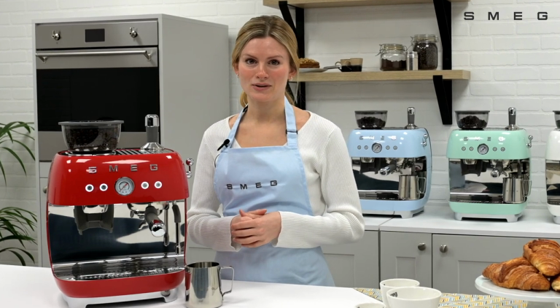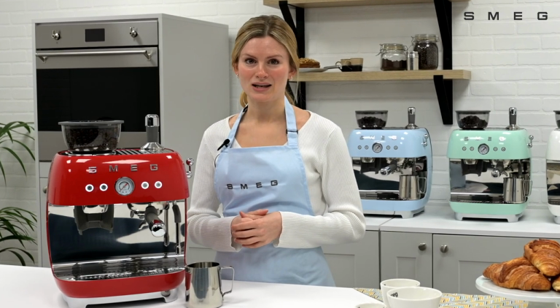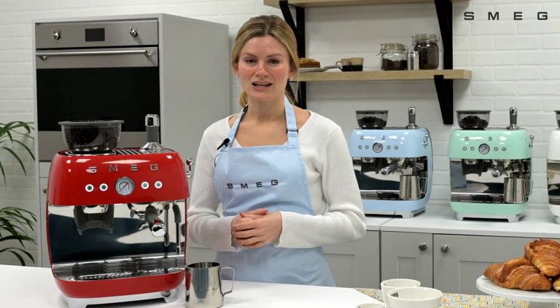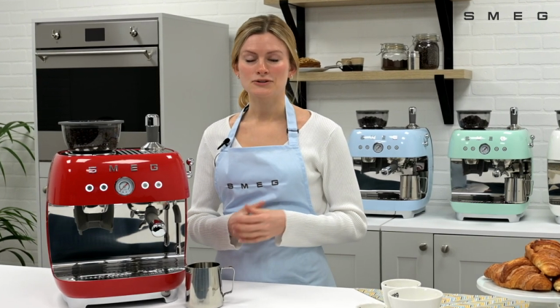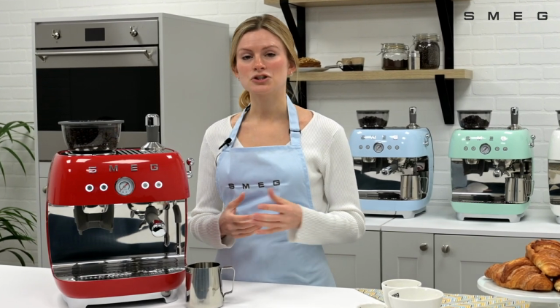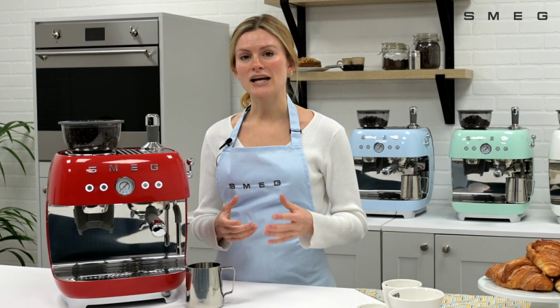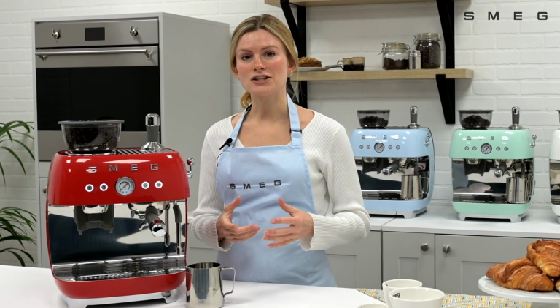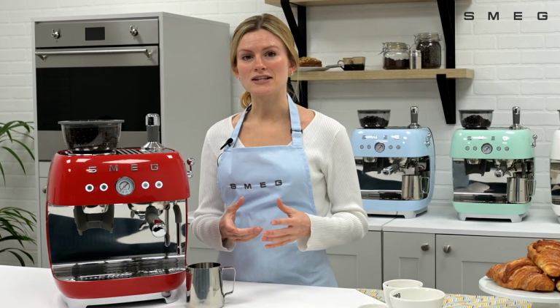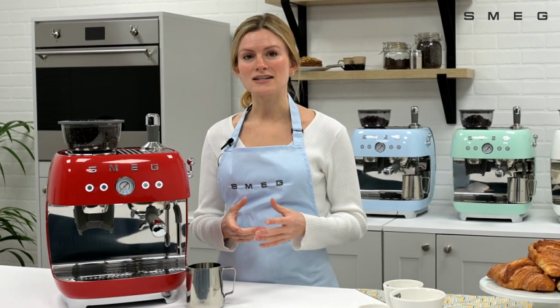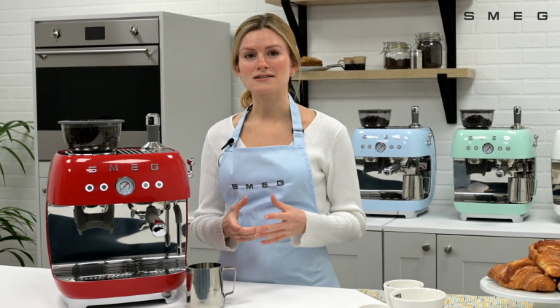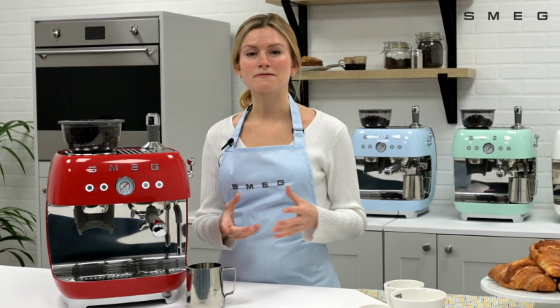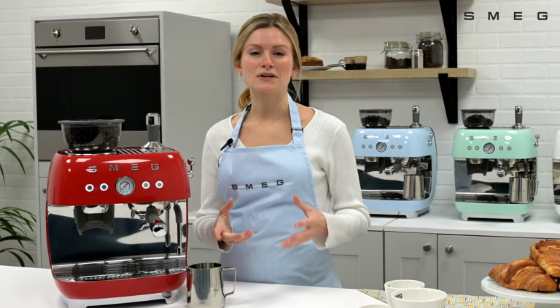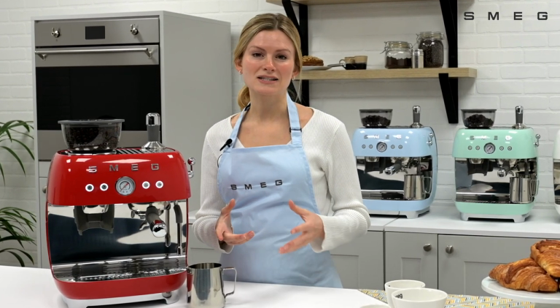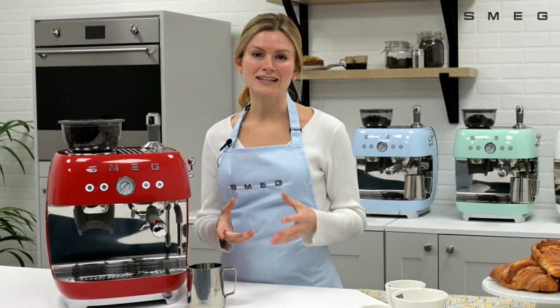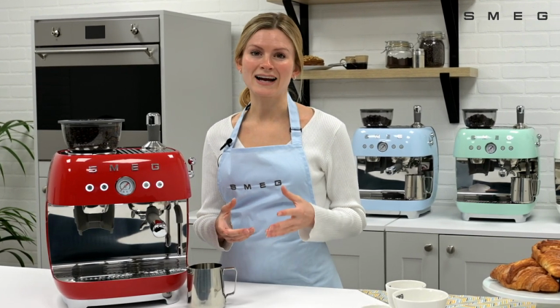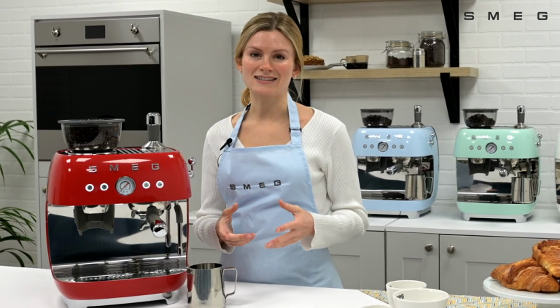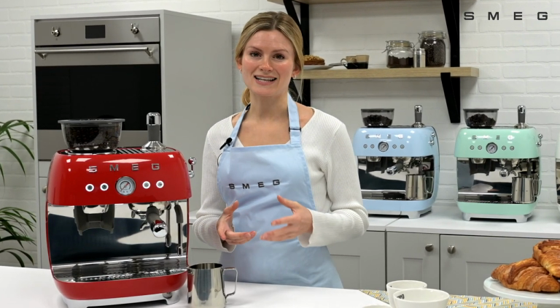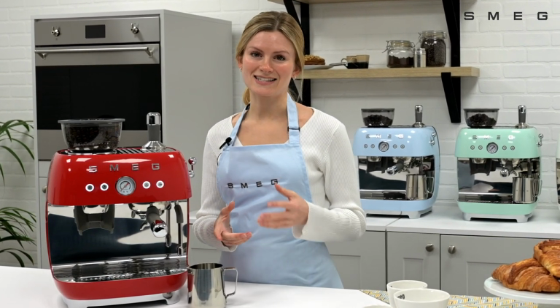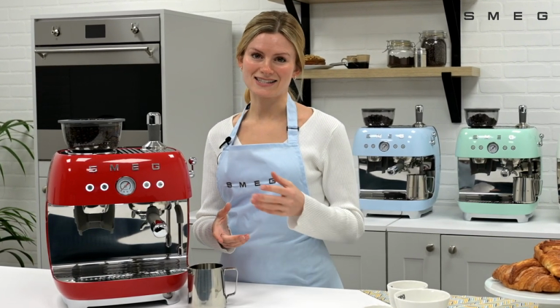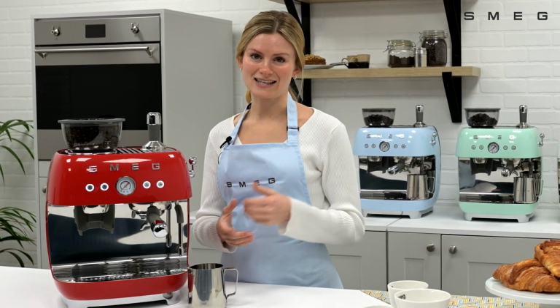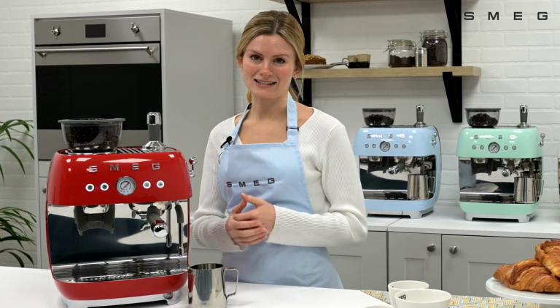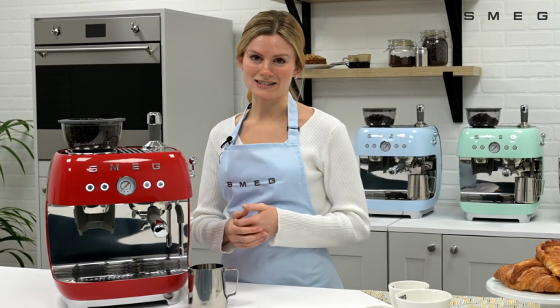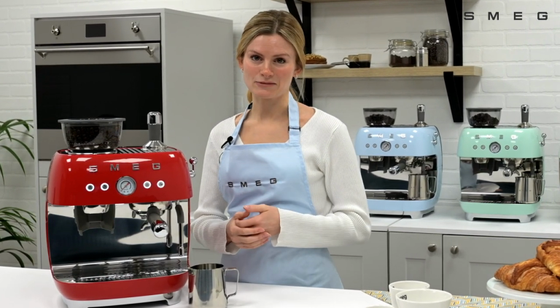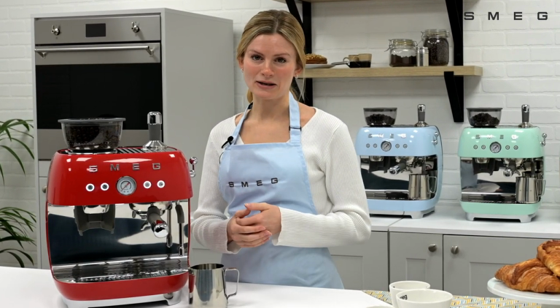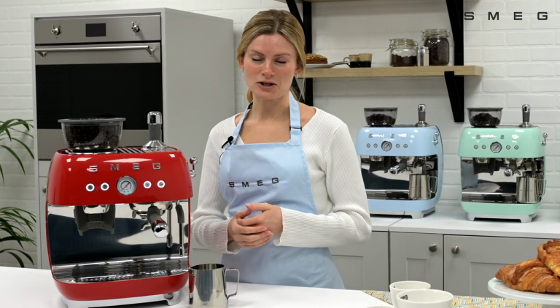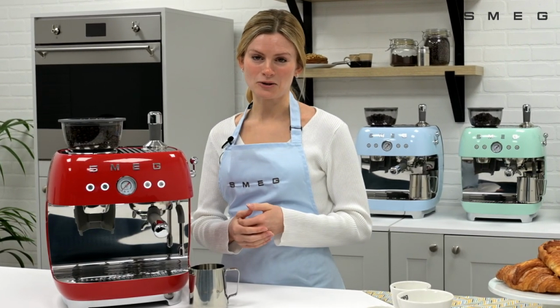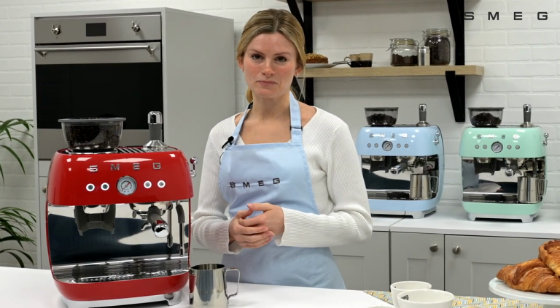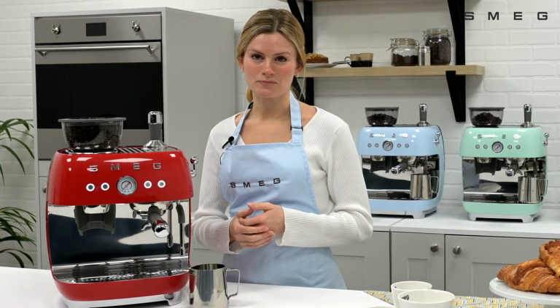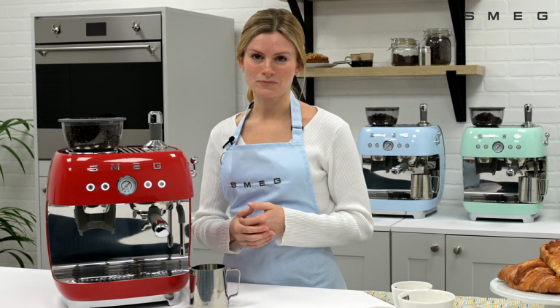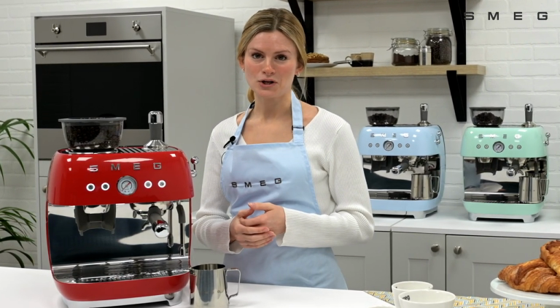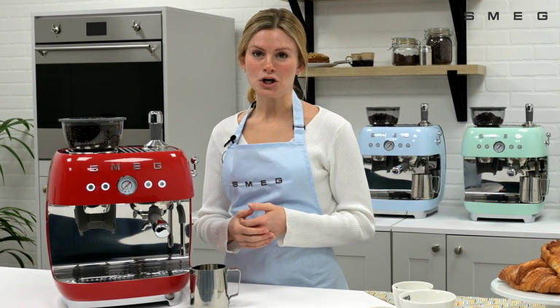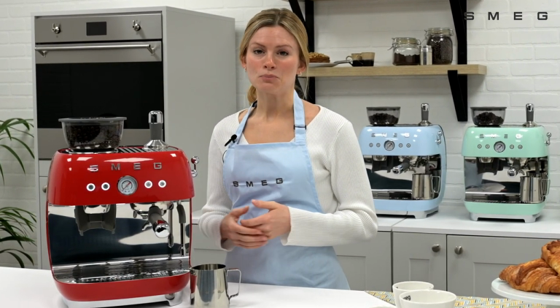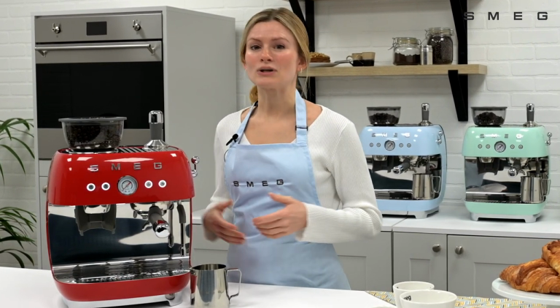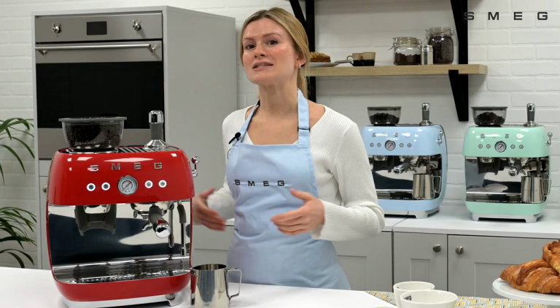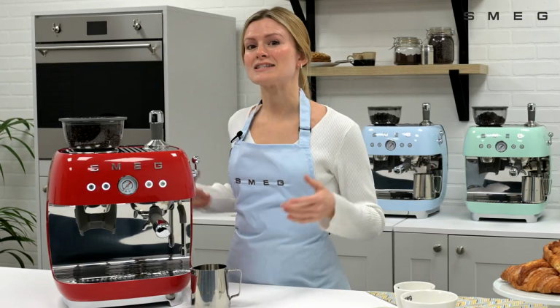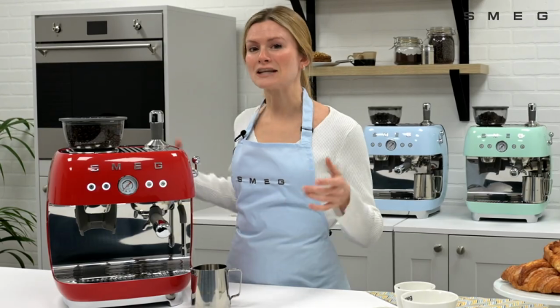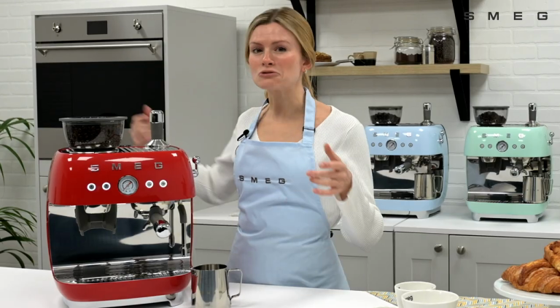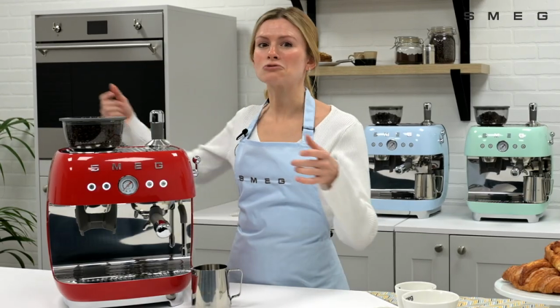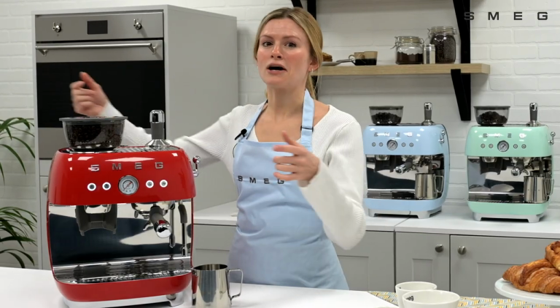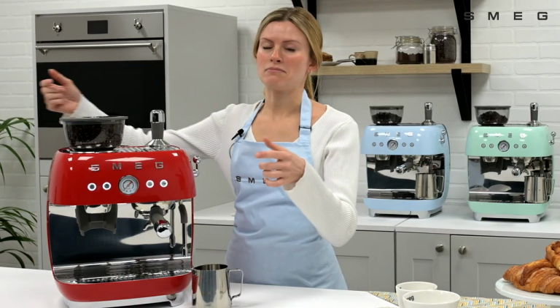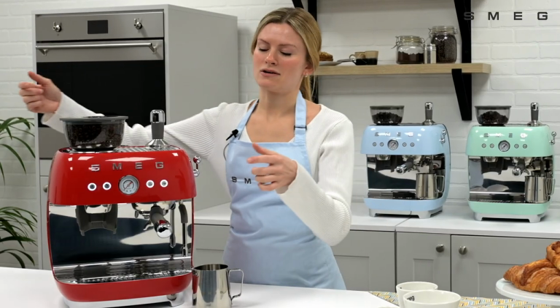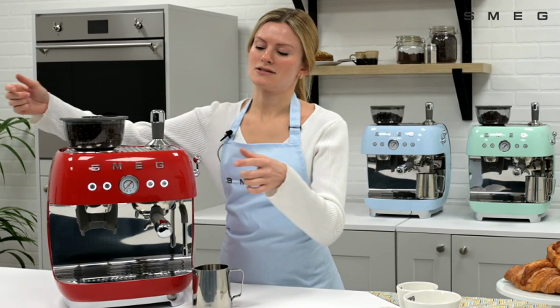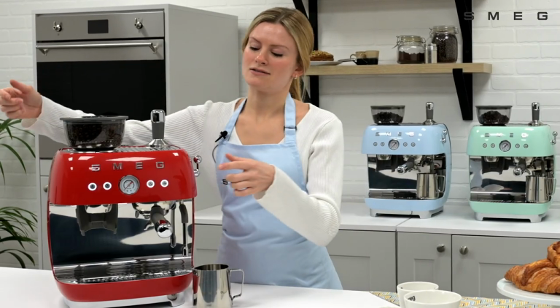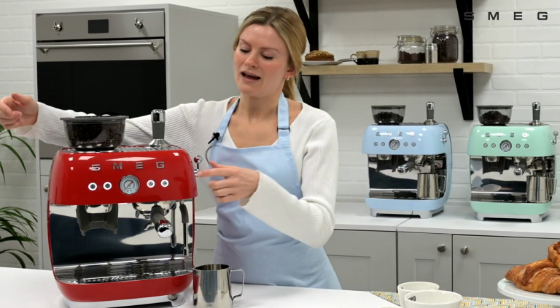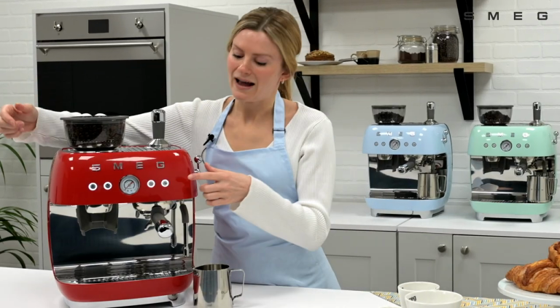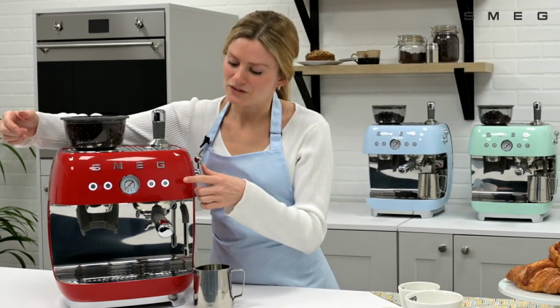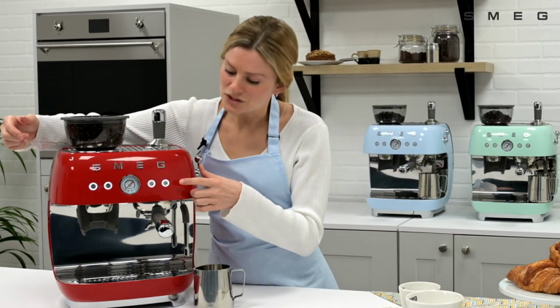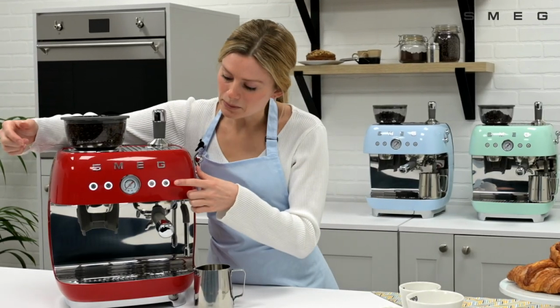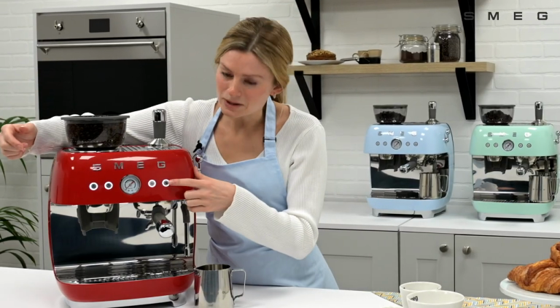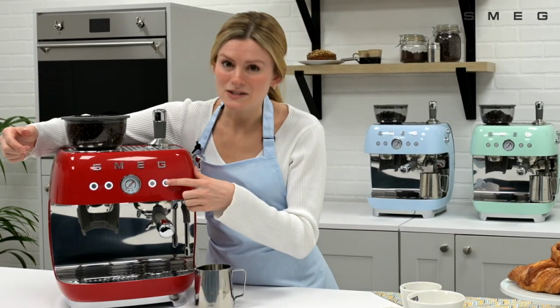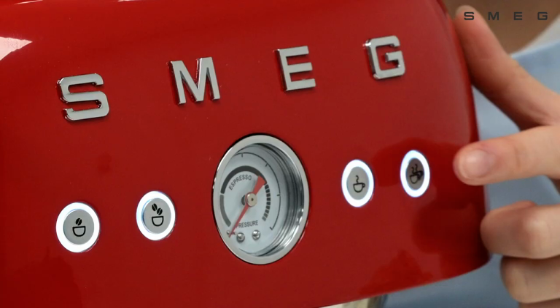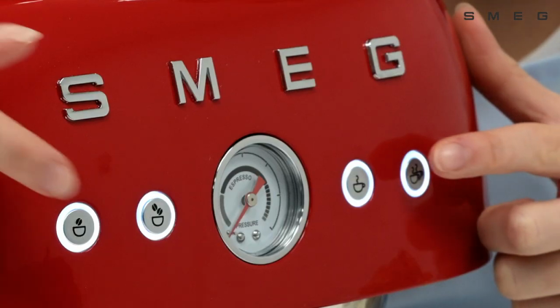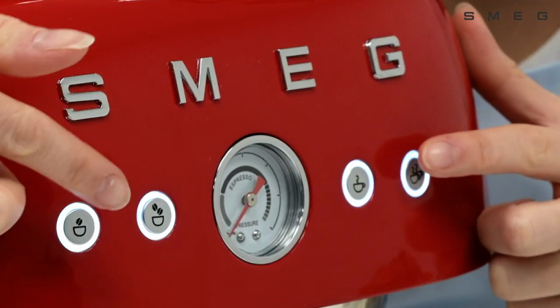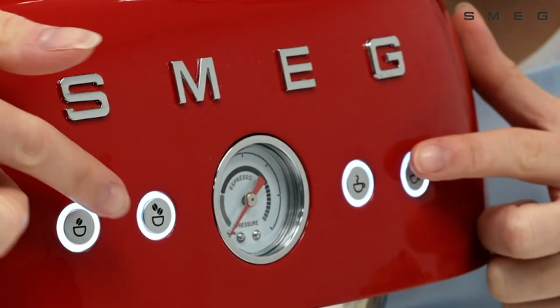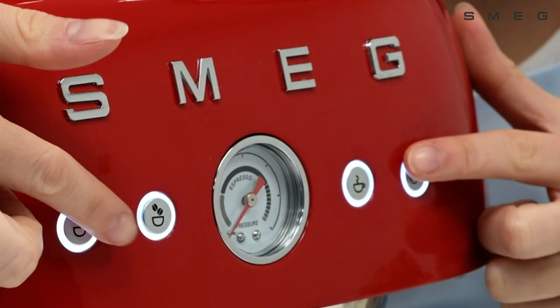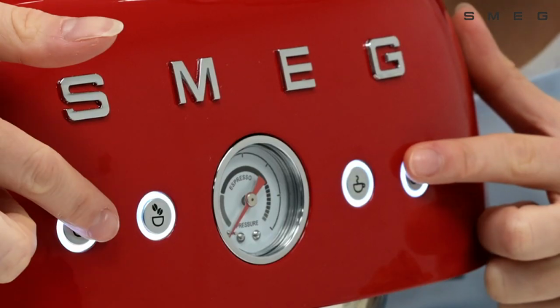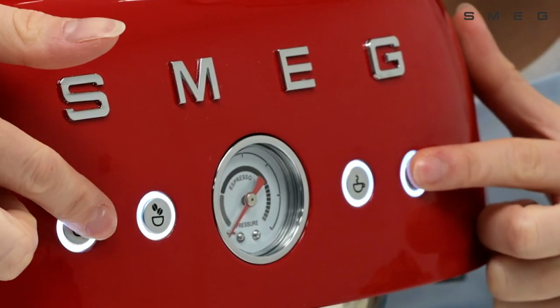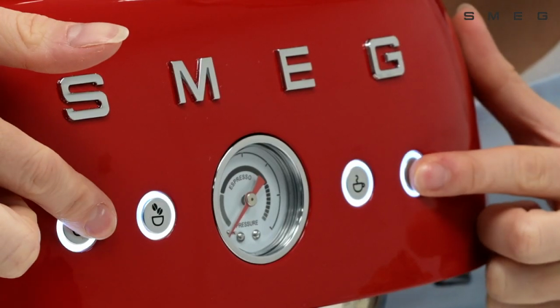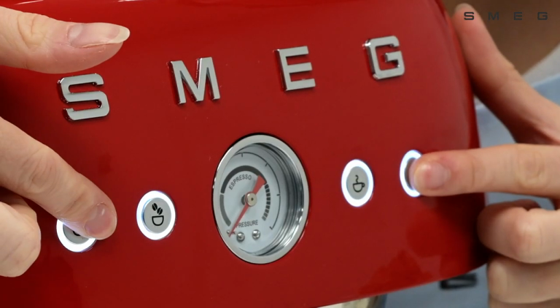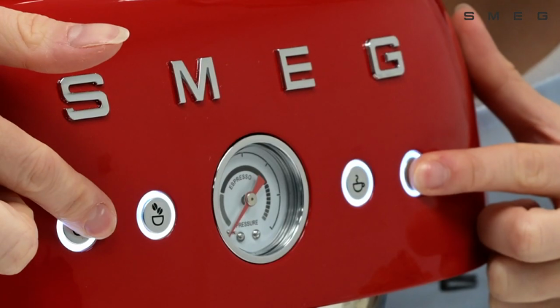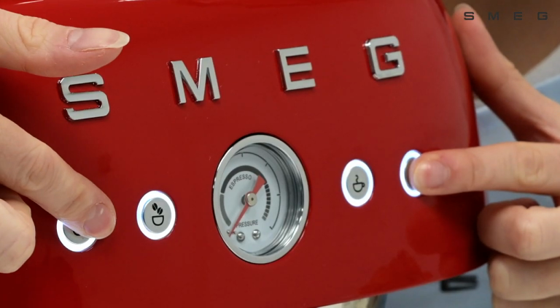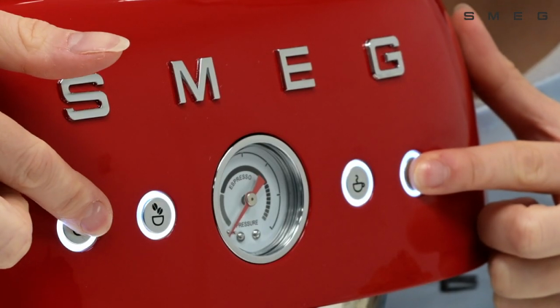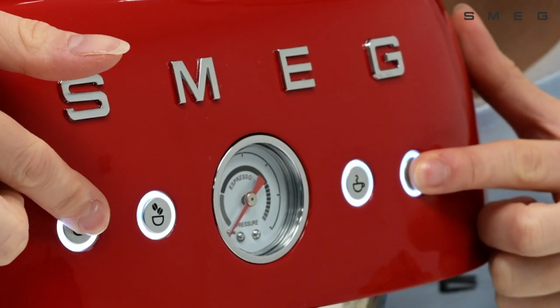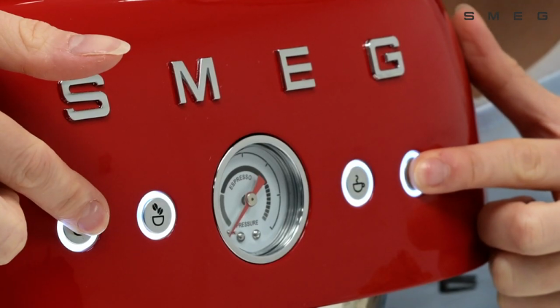To change this, firstly access the settings menu. Press the single grind button and the double espresso button for five seconds.